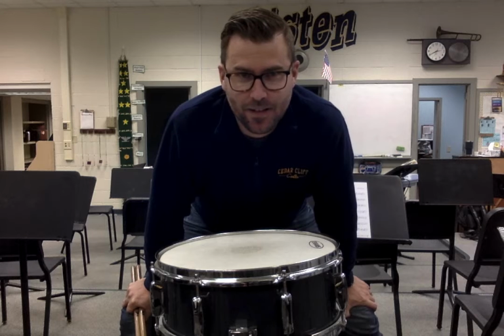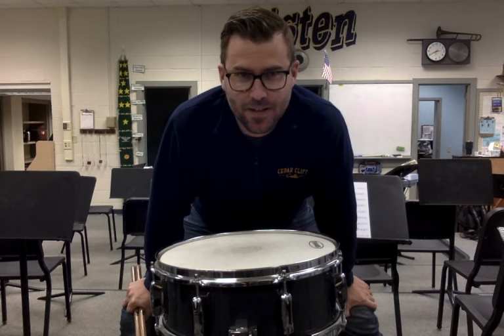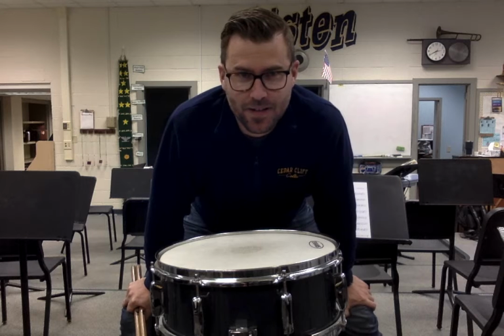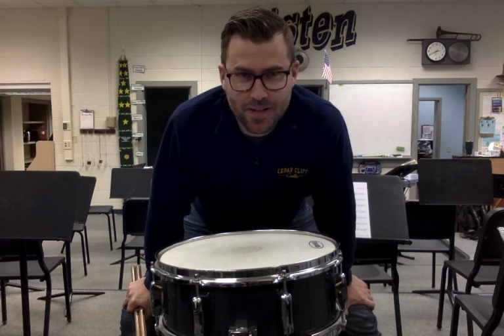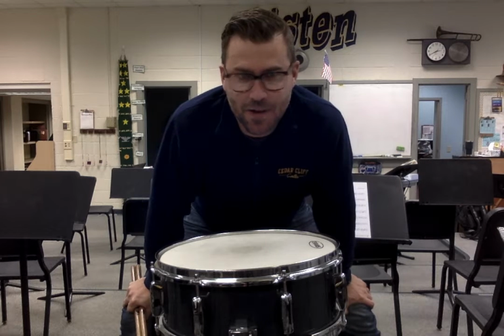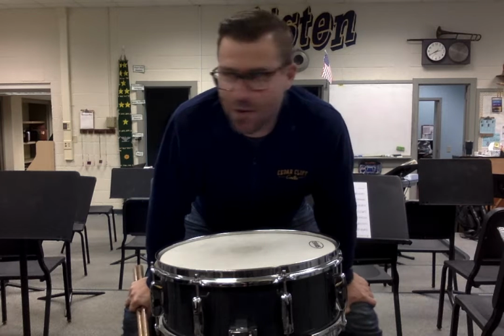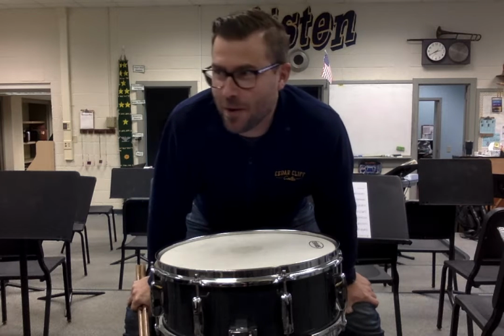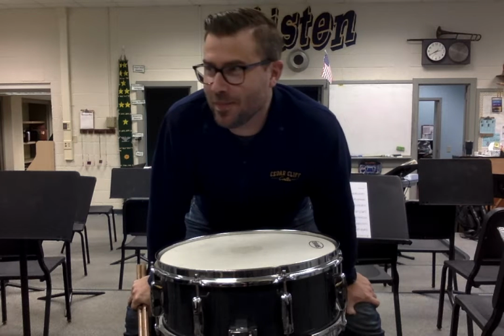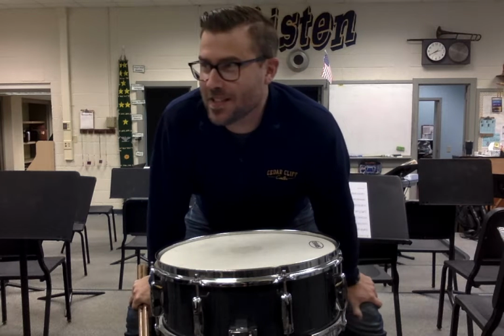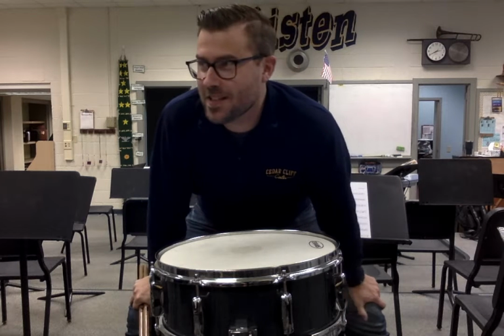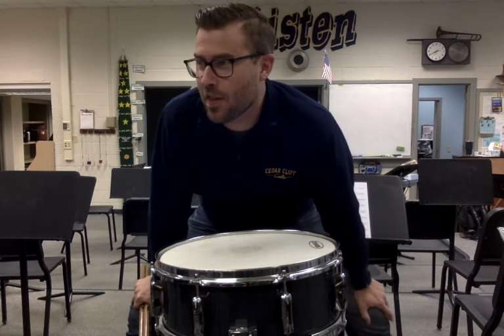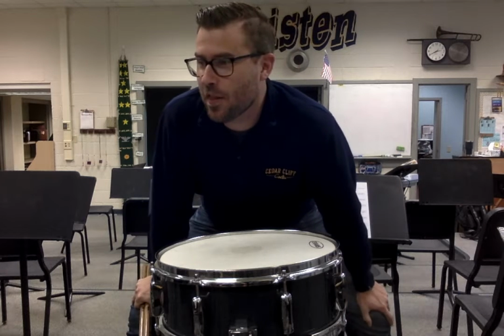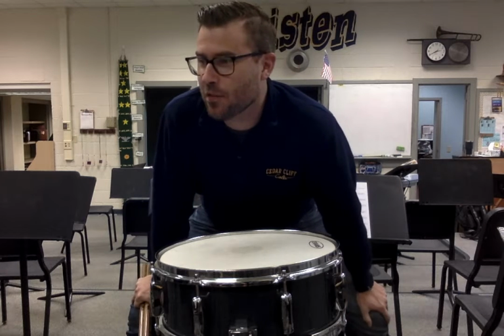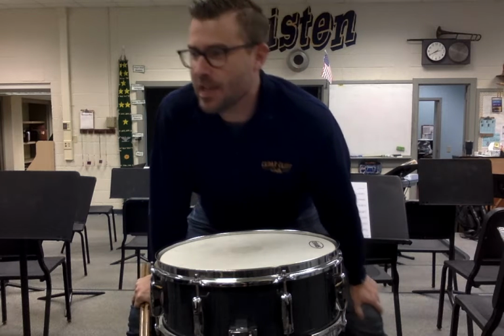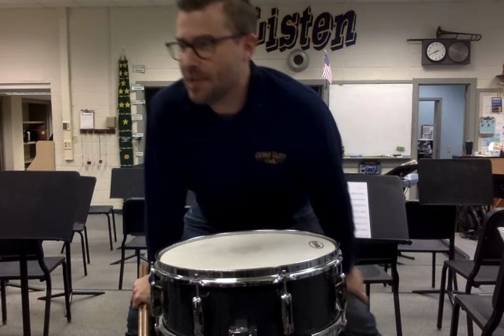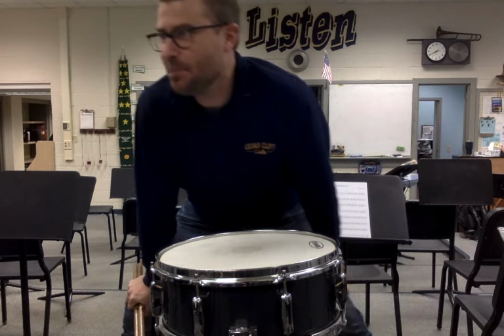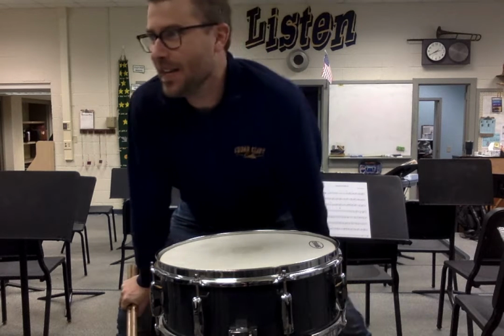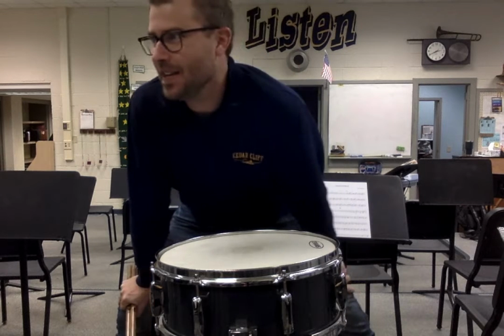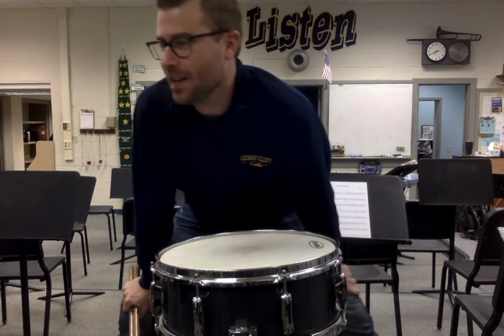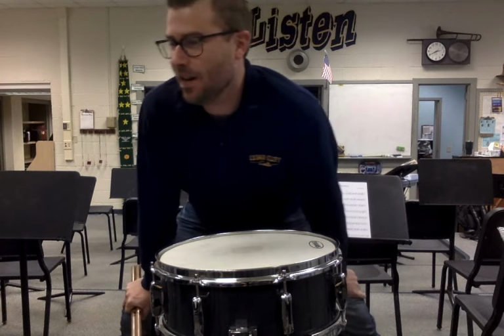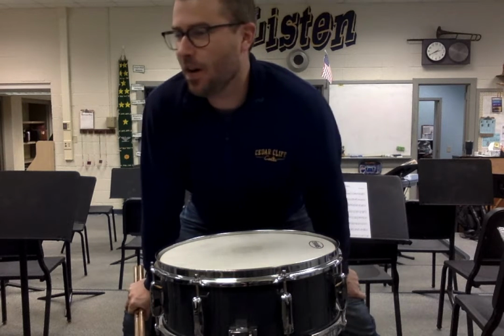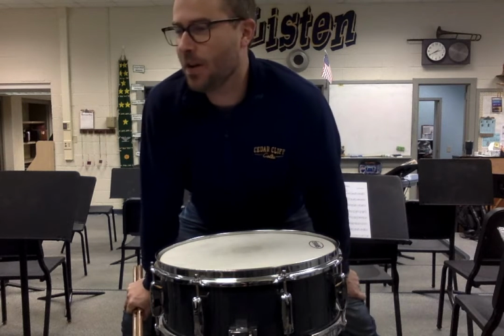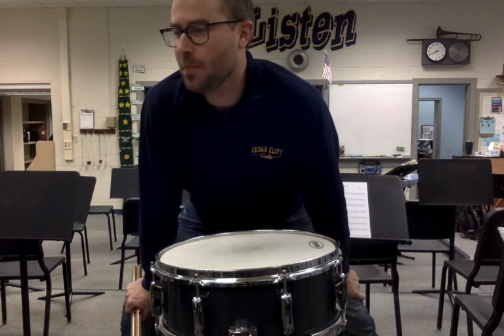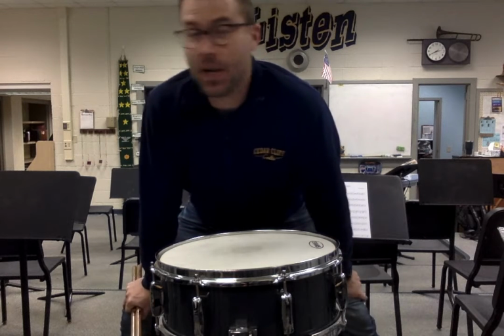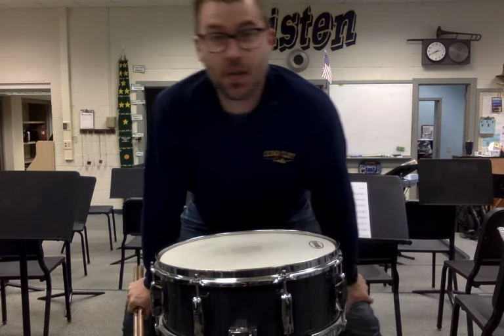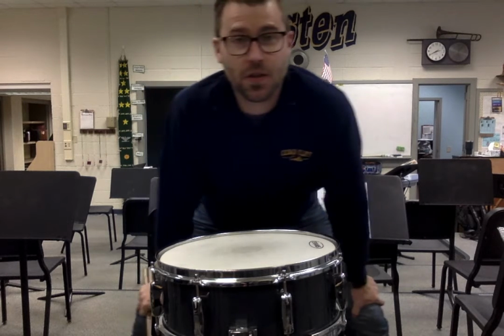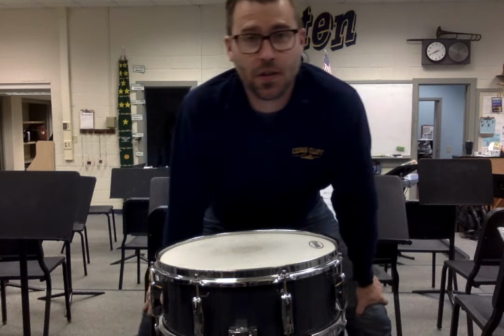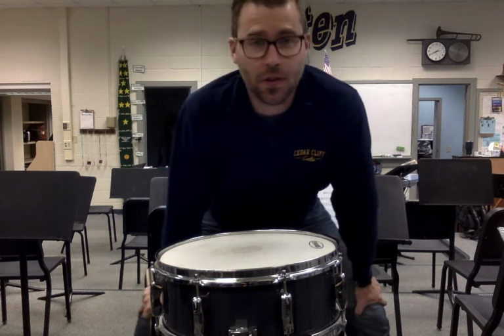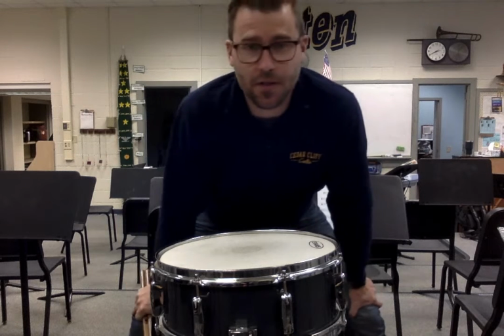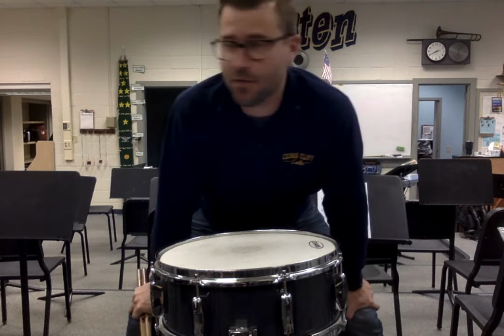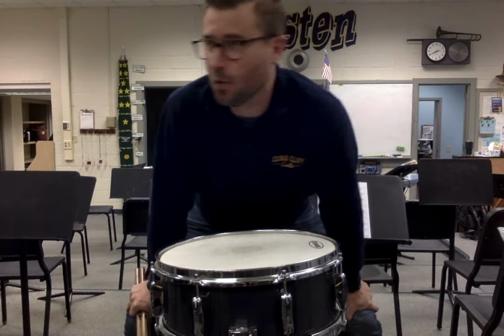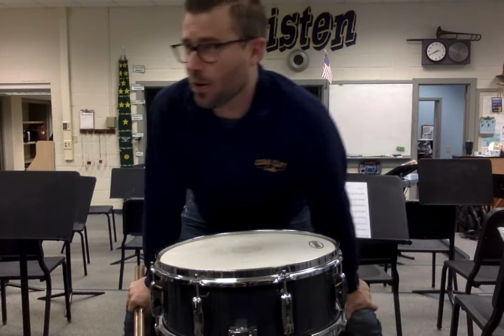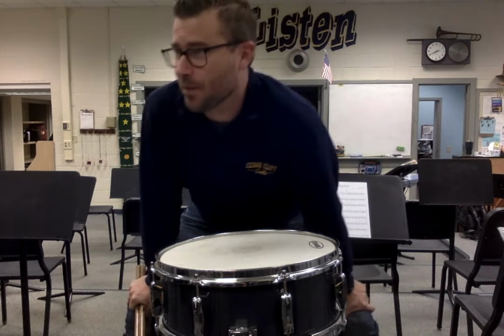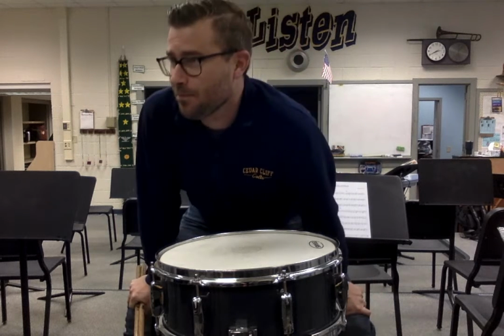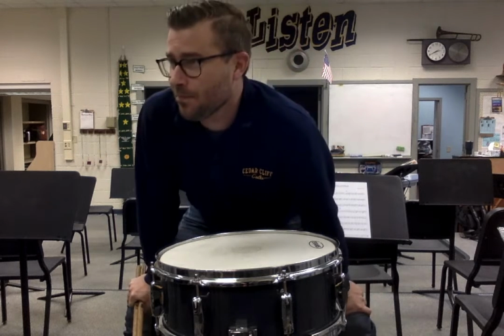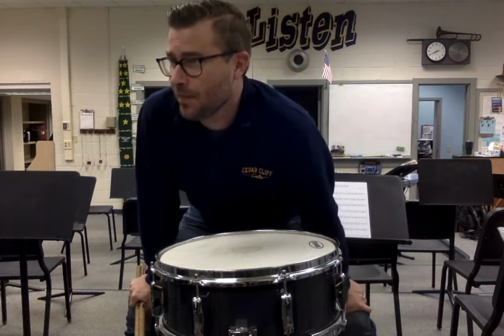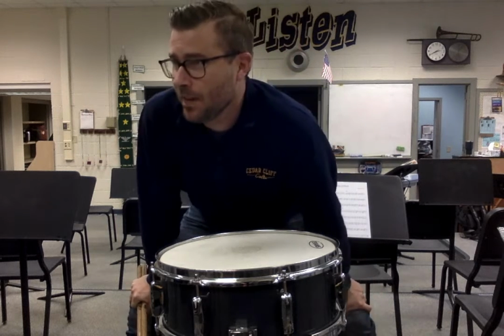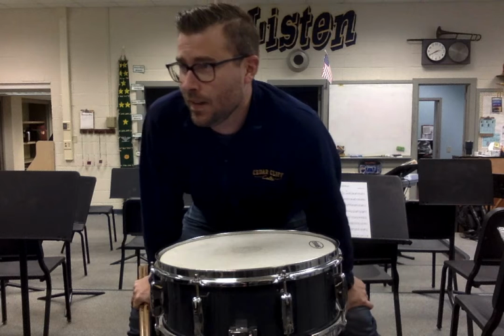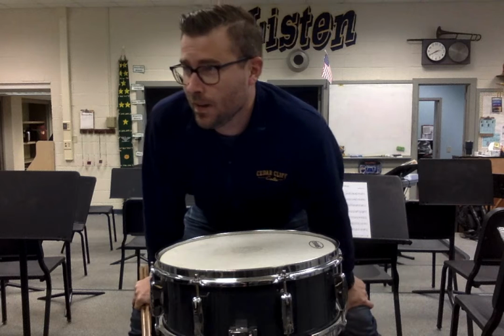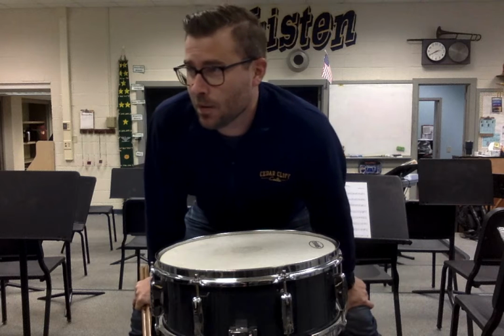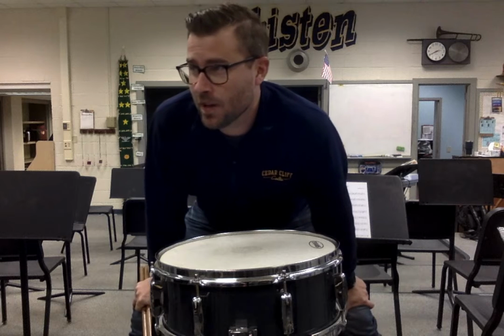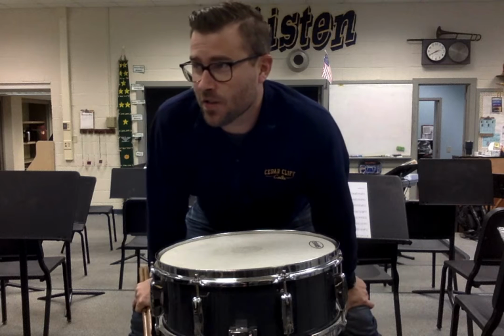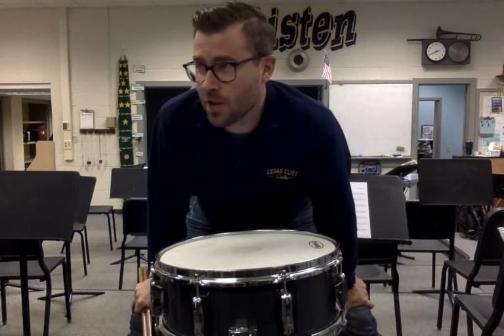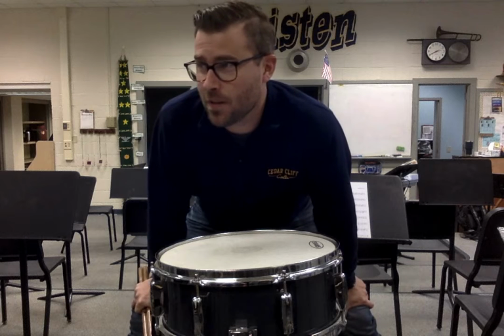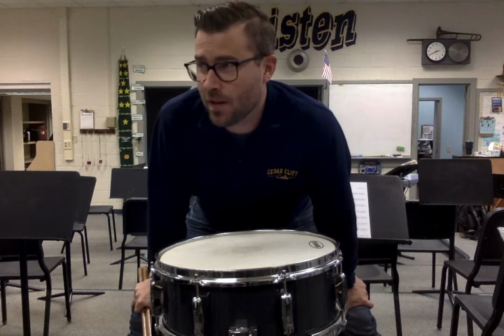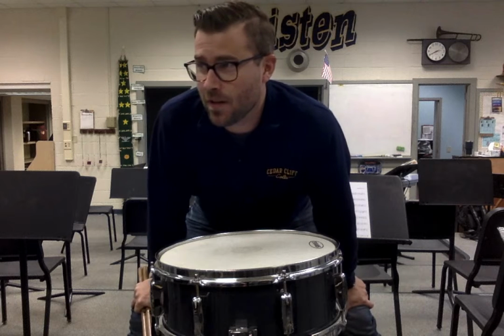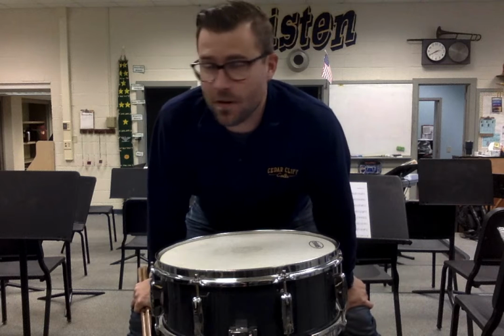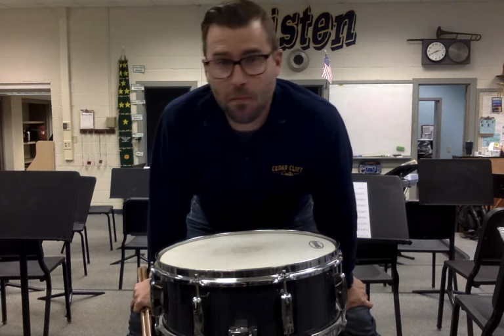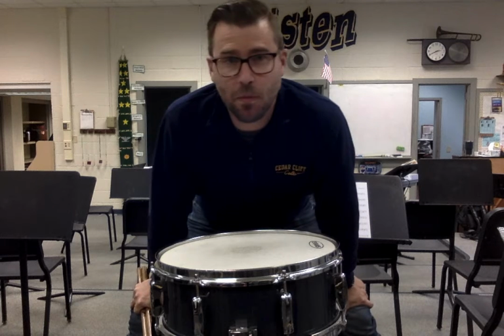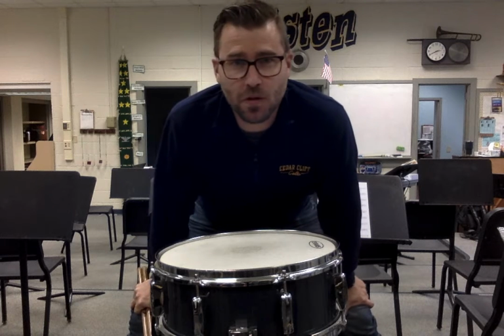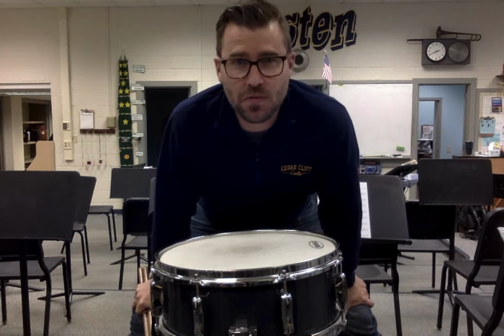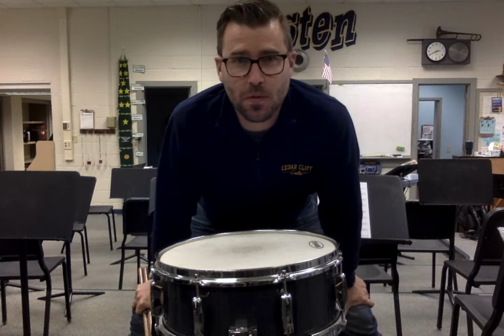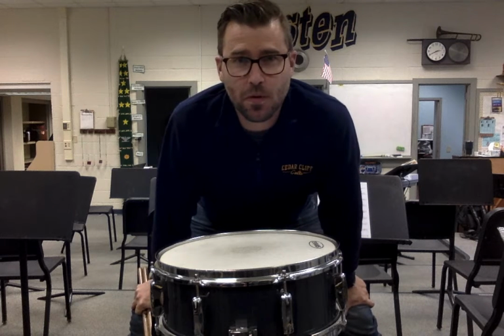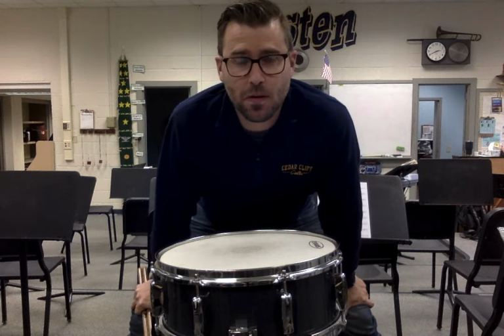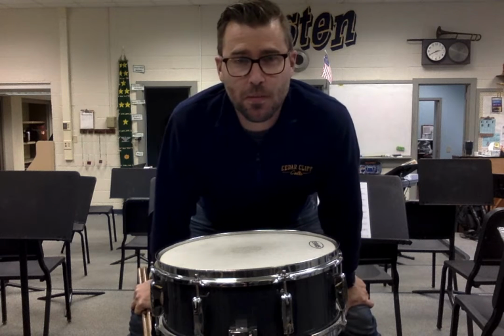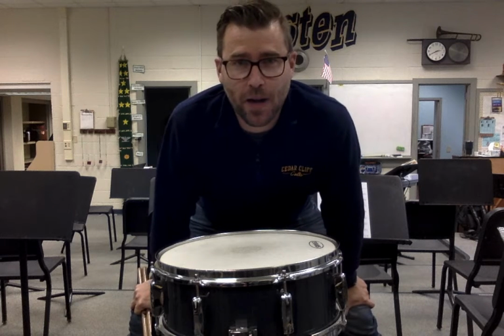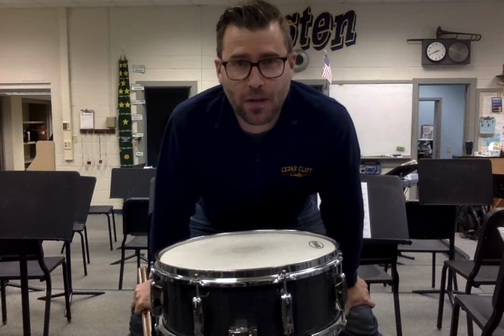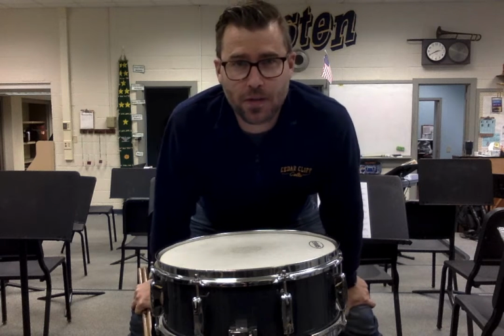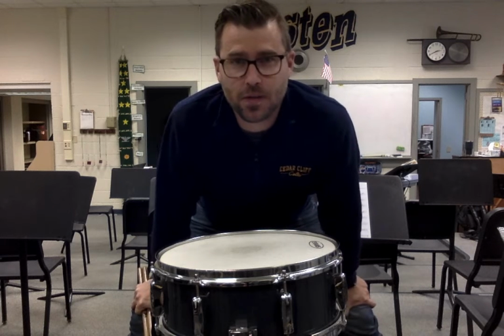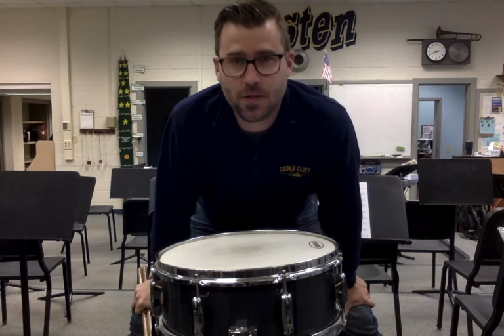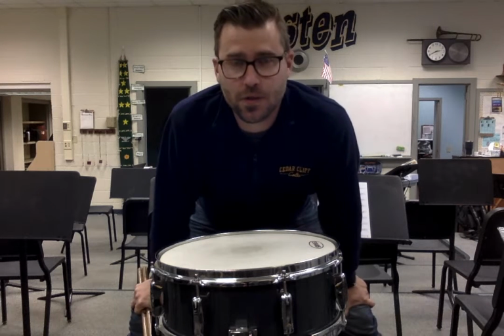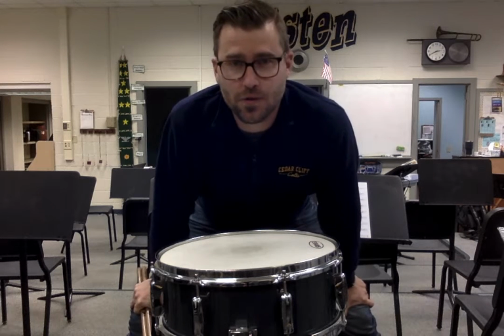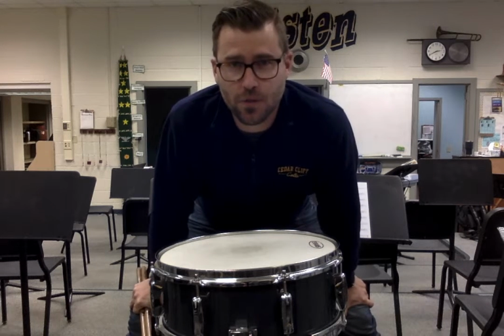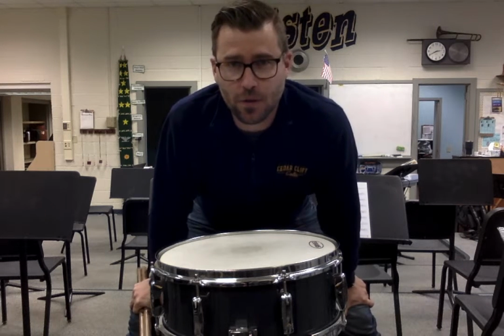Snare drum, lesson 3B on page 34. We're going to talk about the multiple bounce stroke.